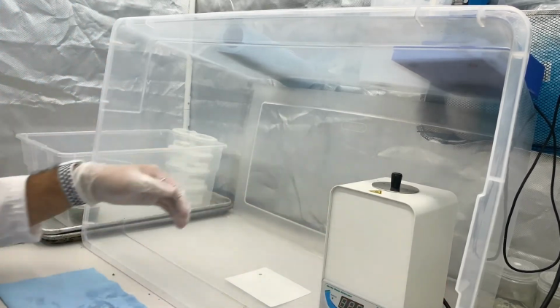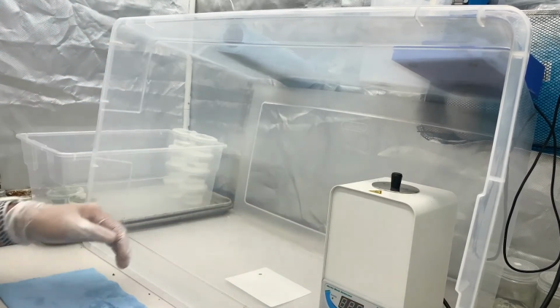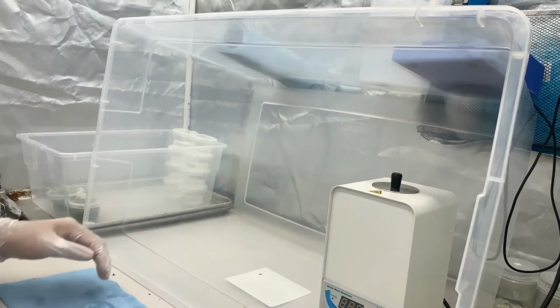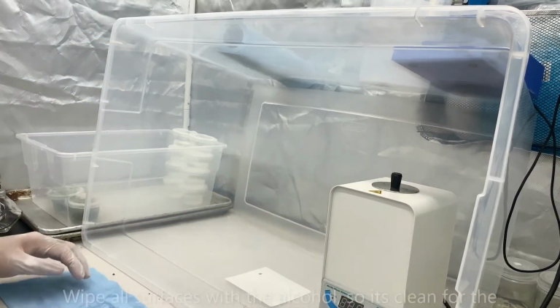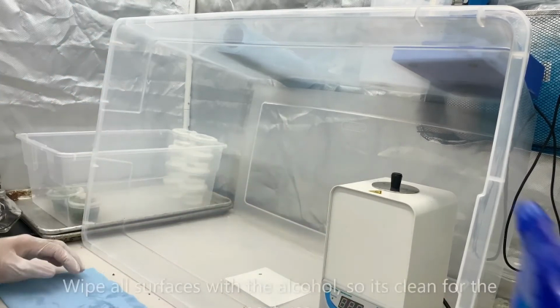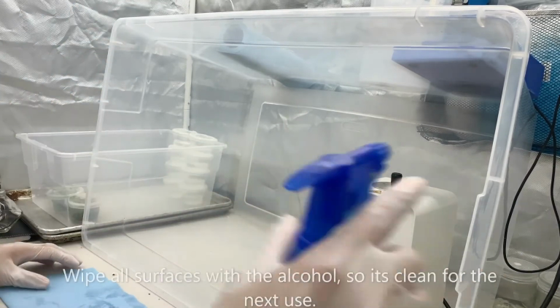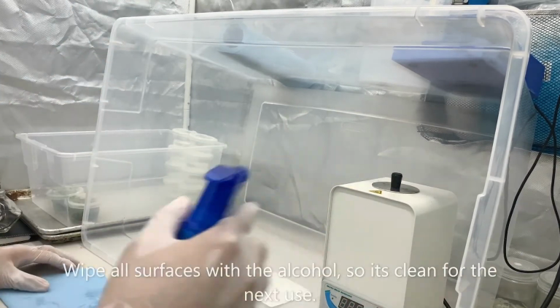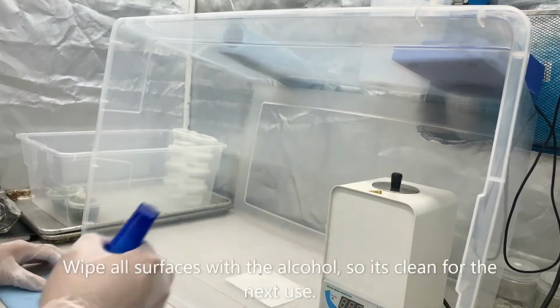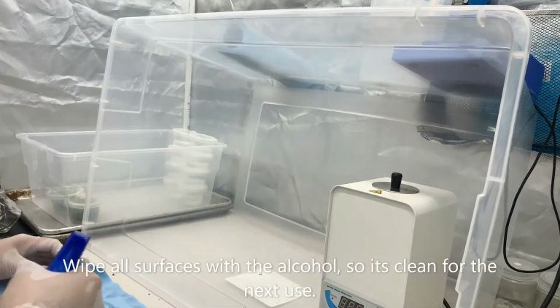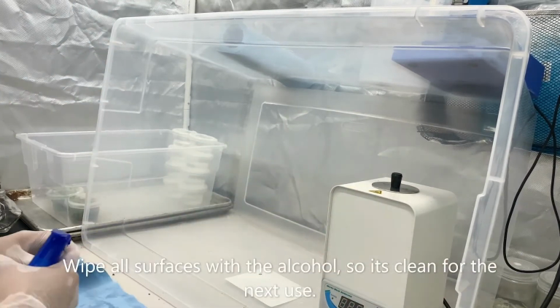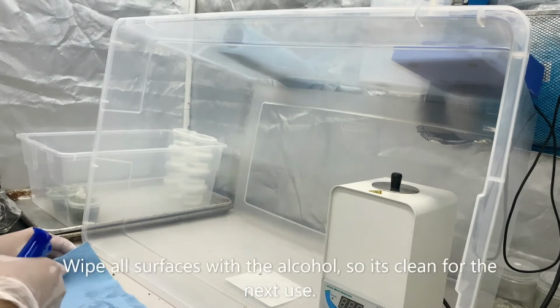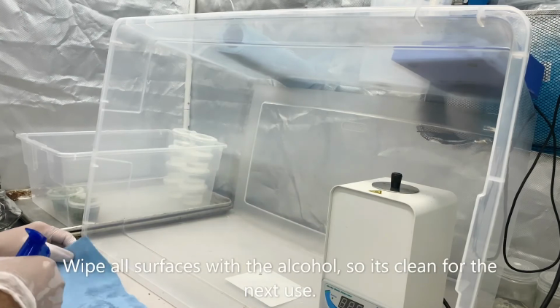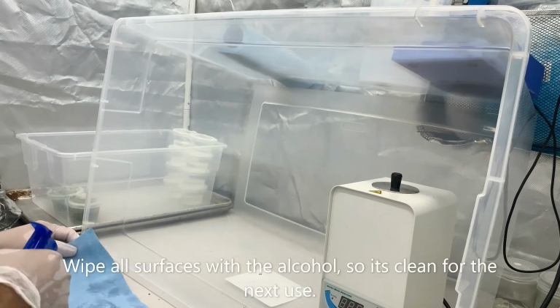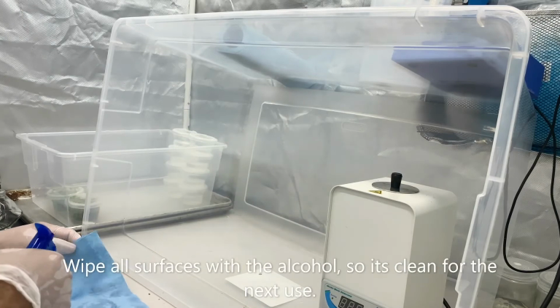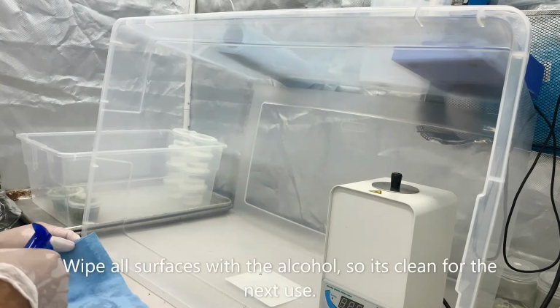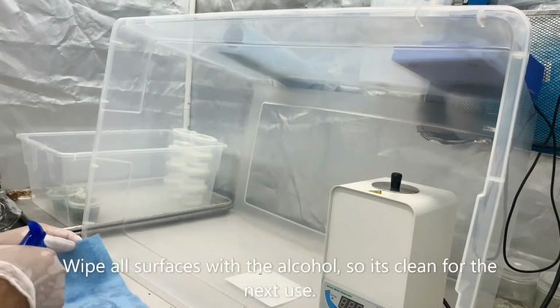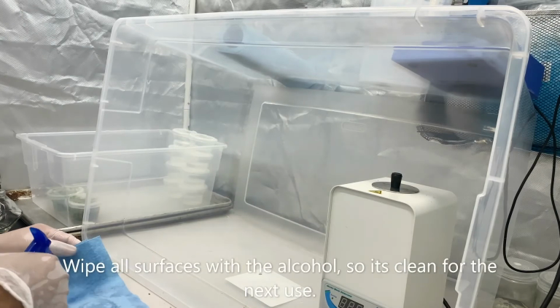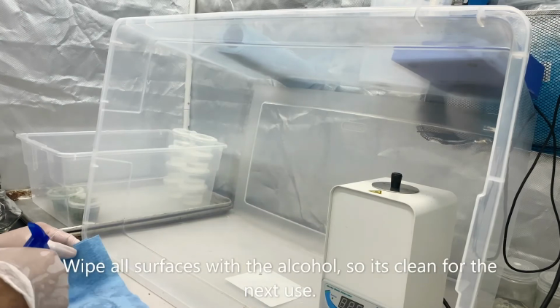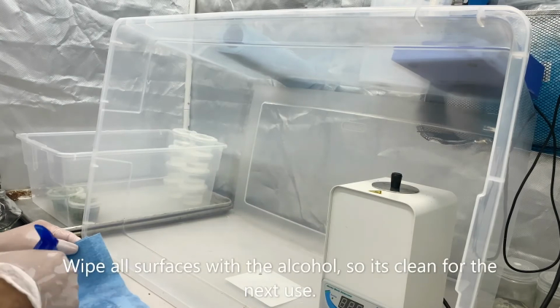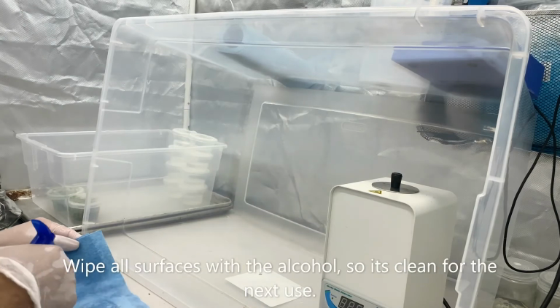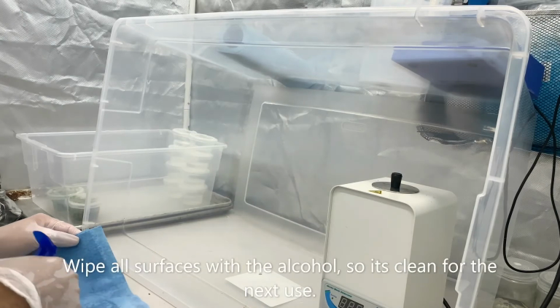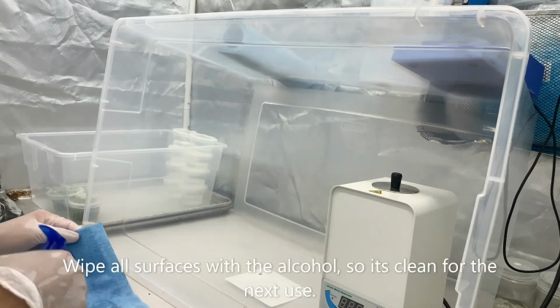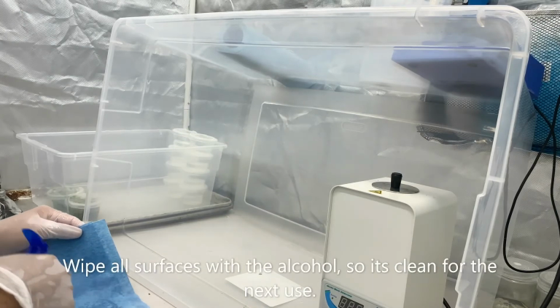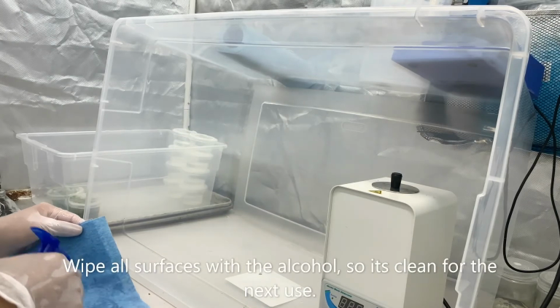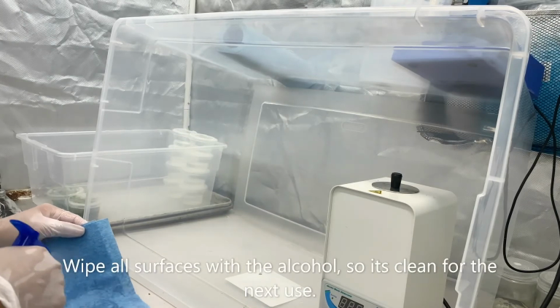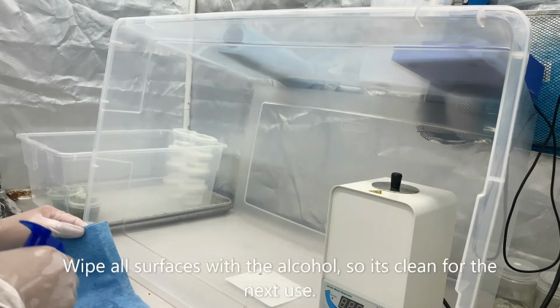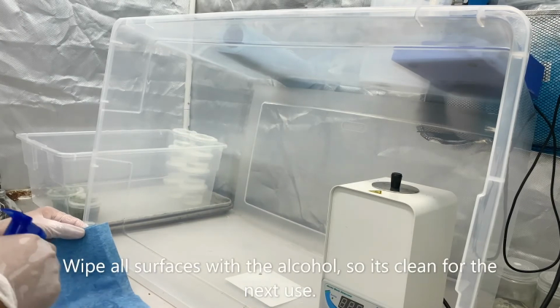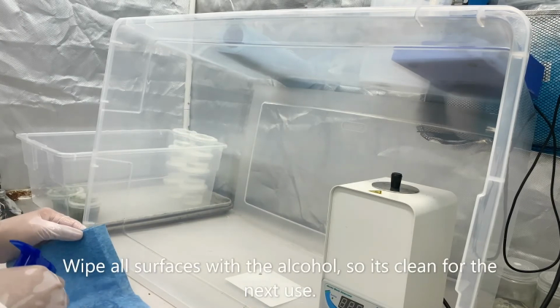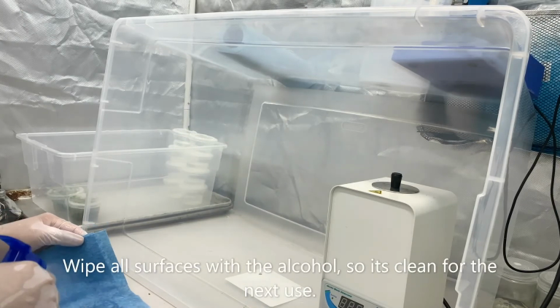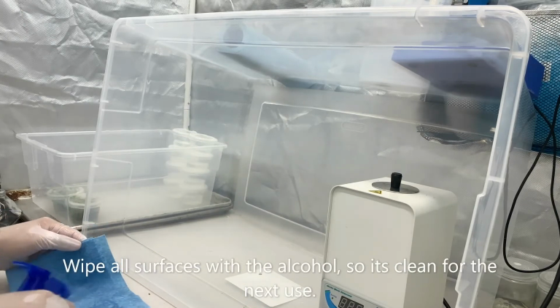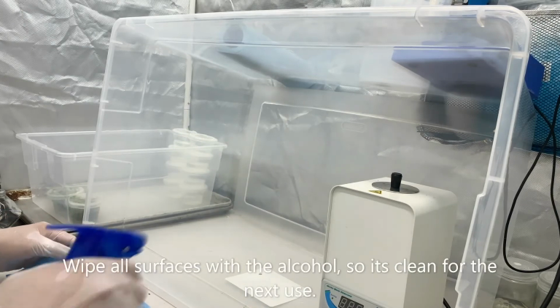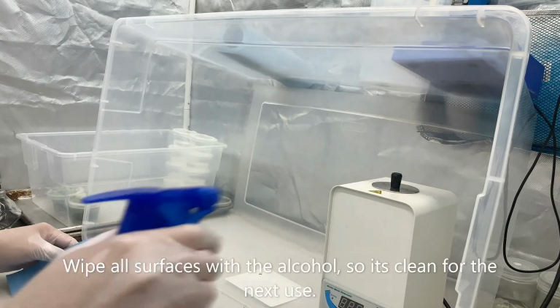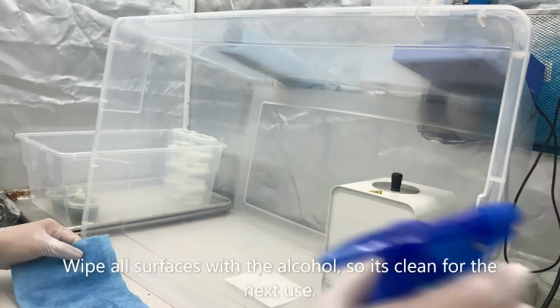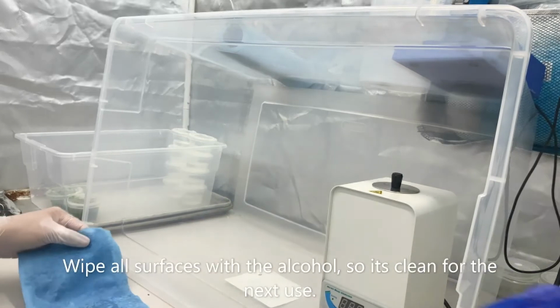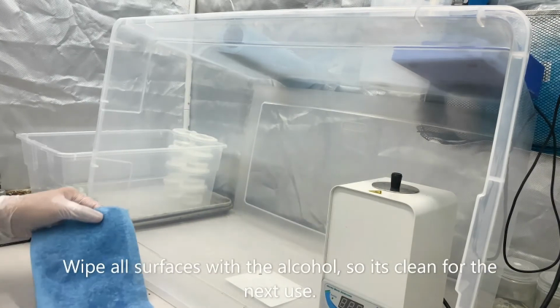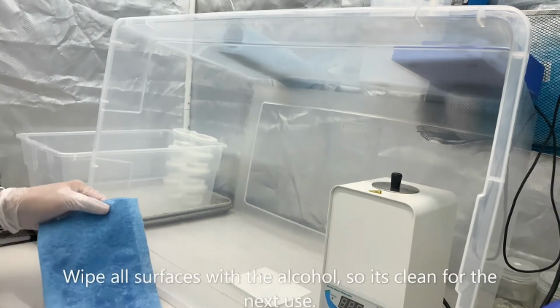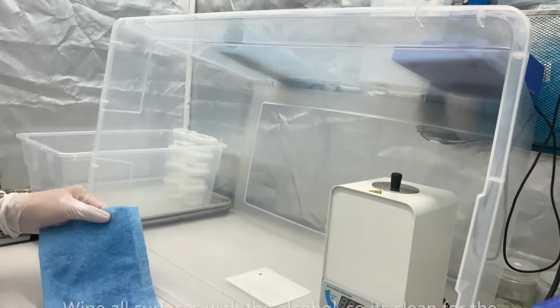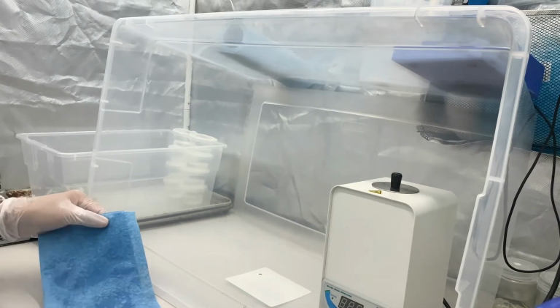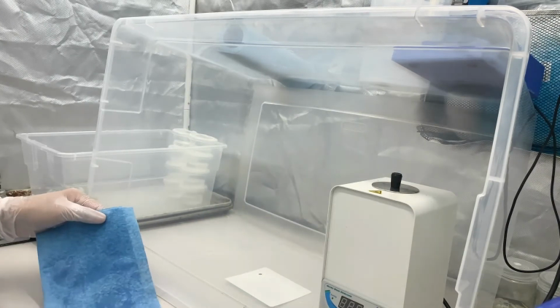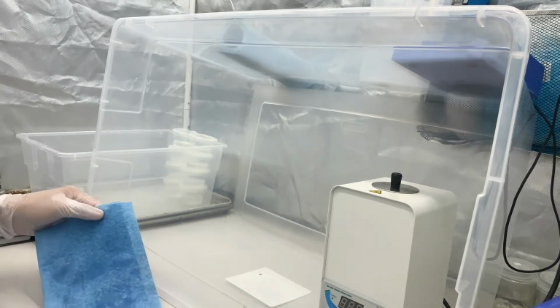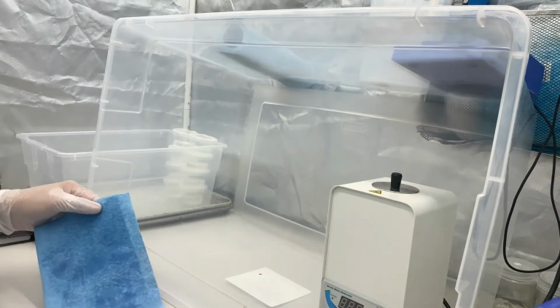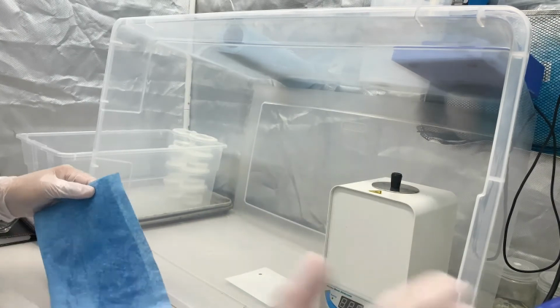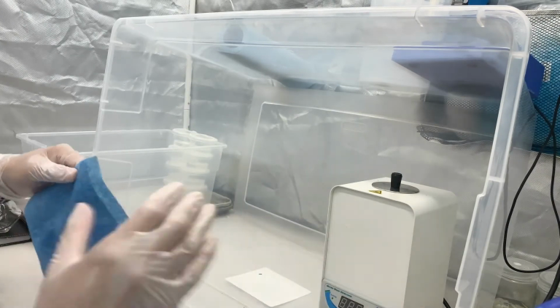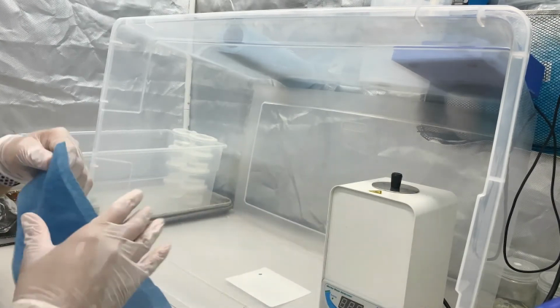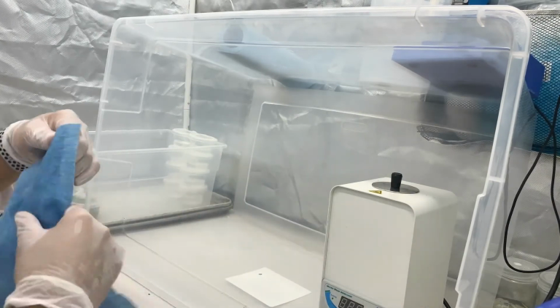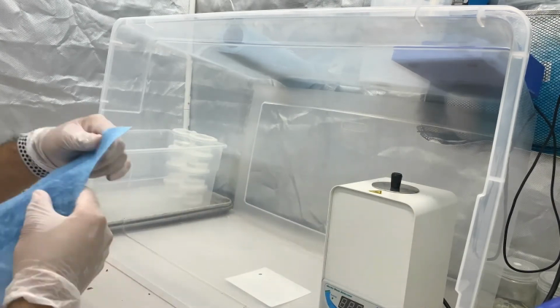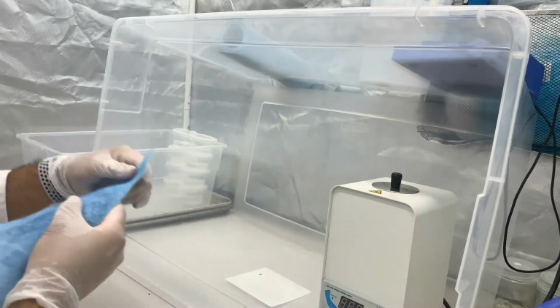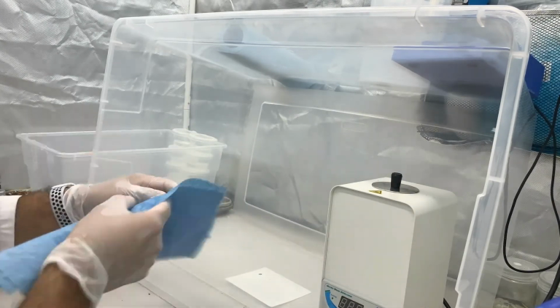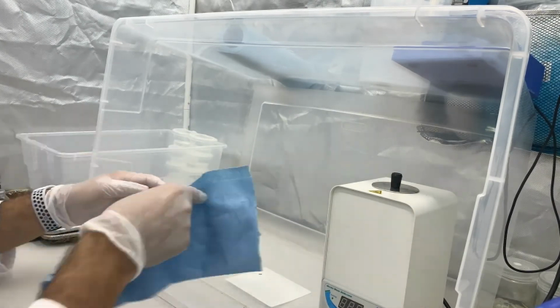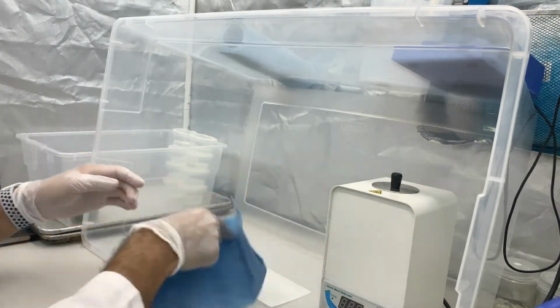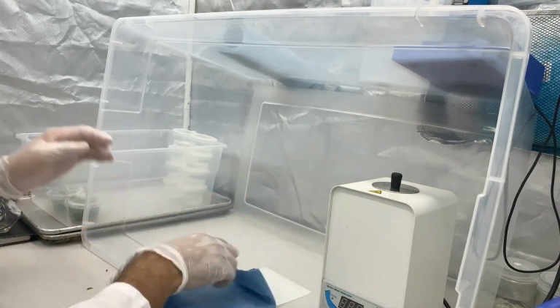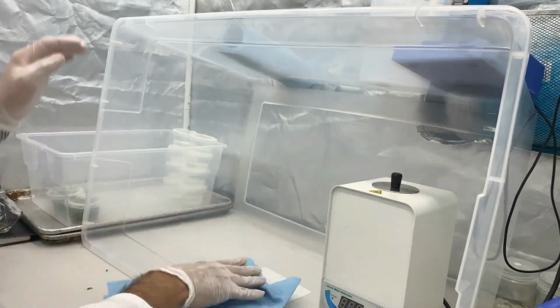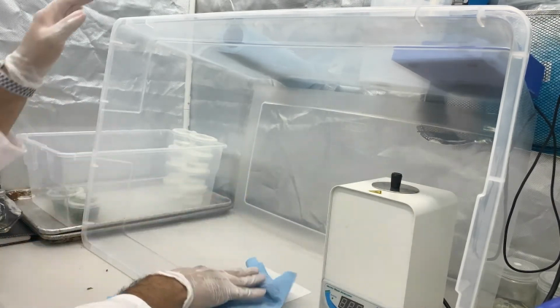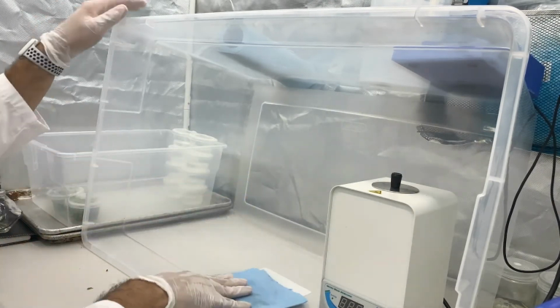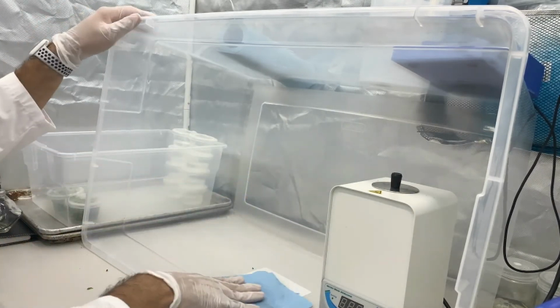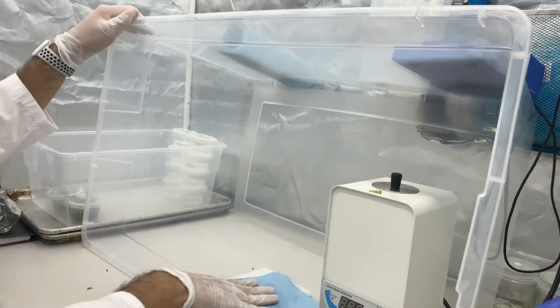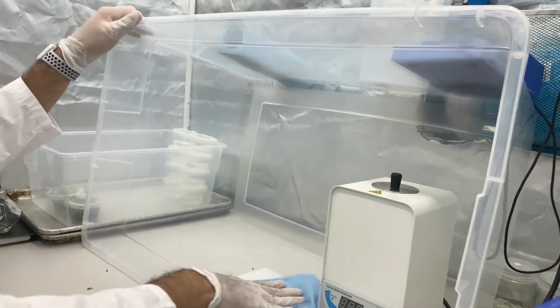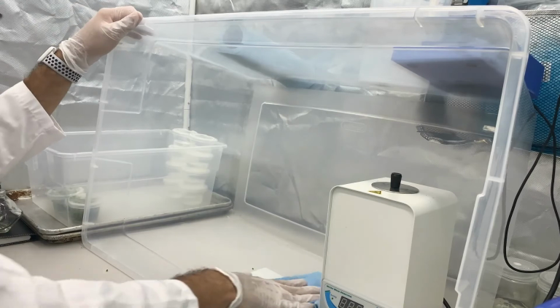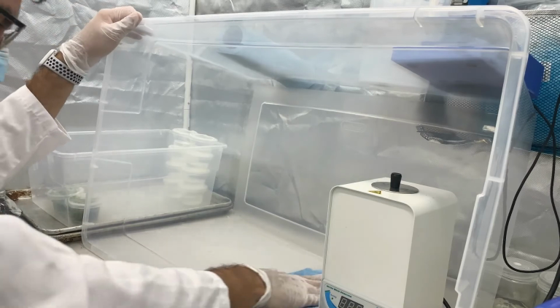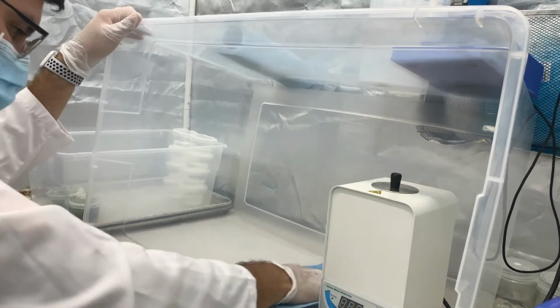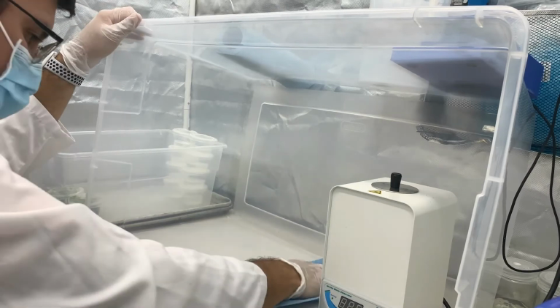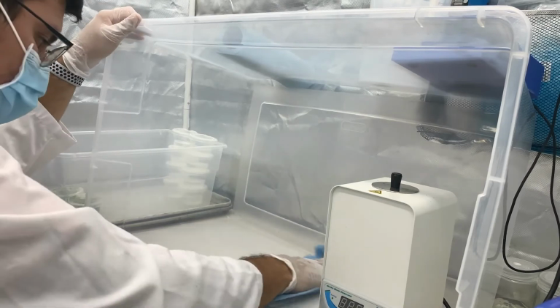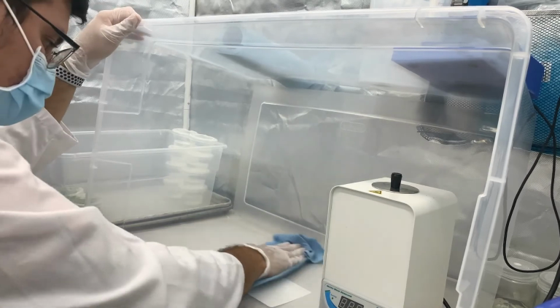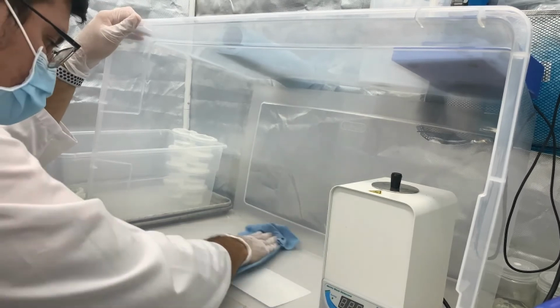To ensure you don't have any leftover contaminants, just remember to wipe down your area so it's all nice and sterile for the next time.